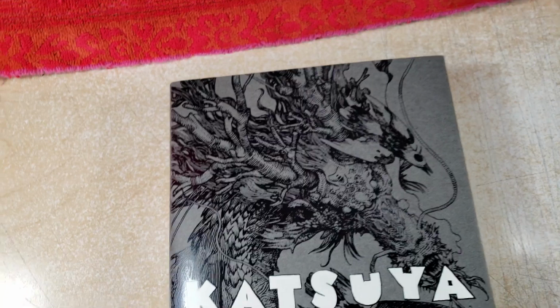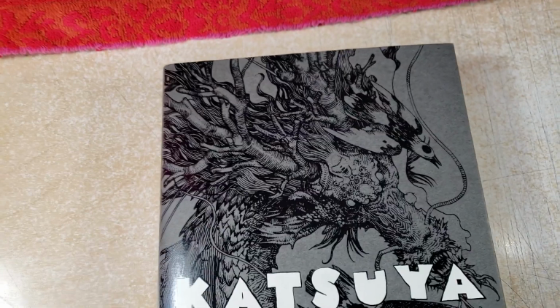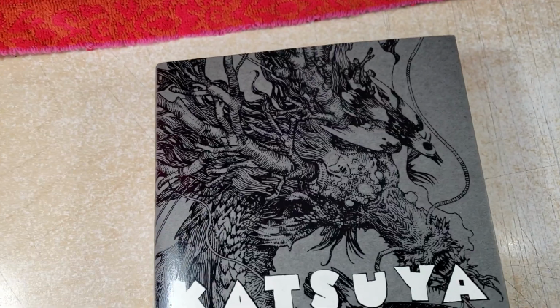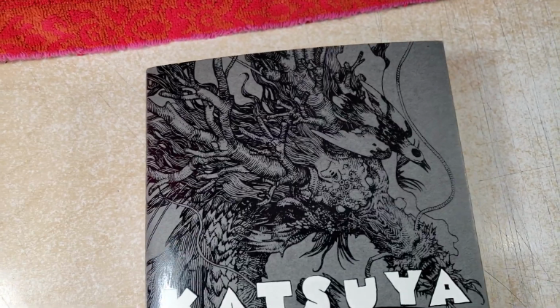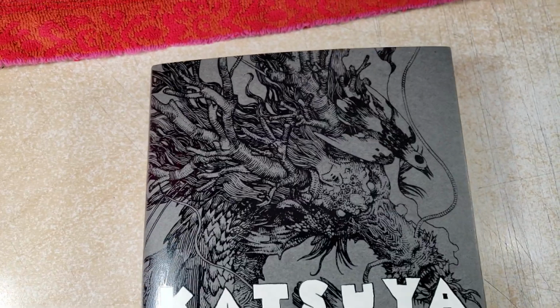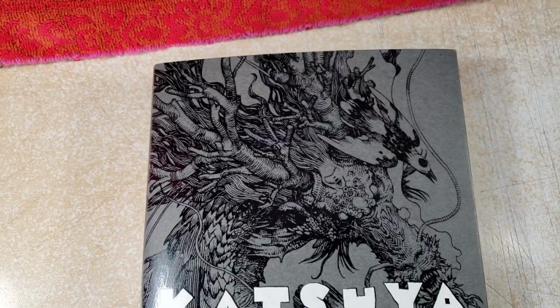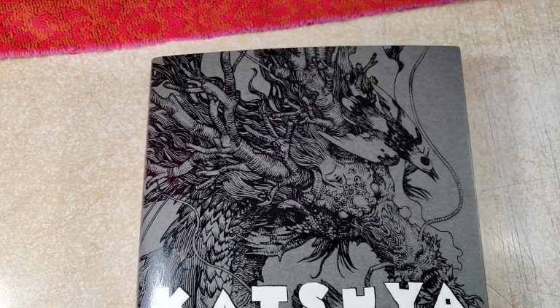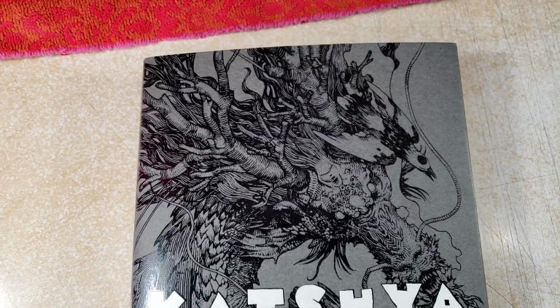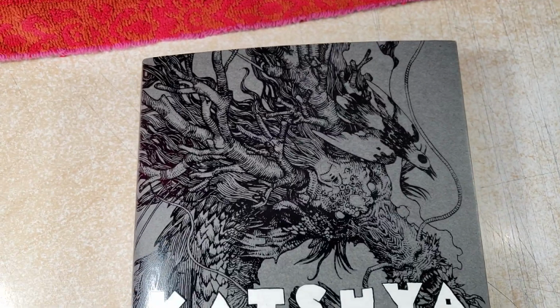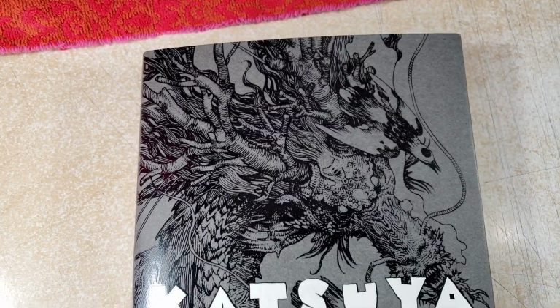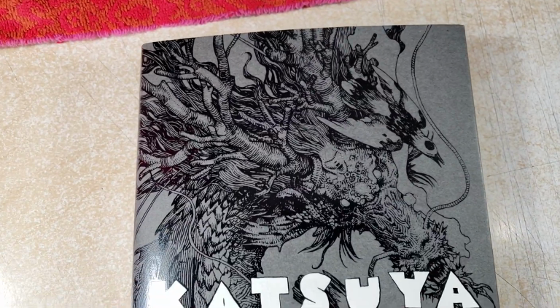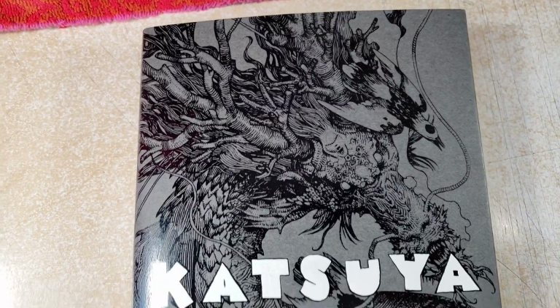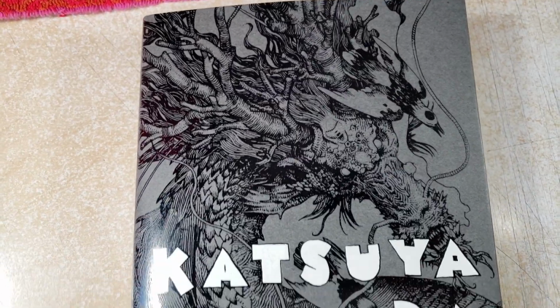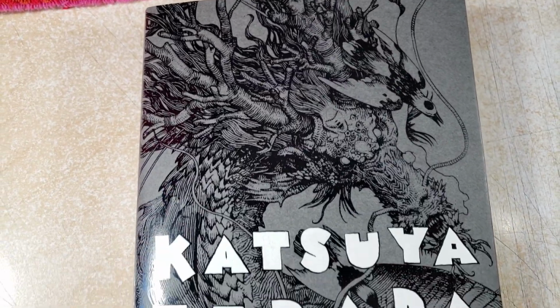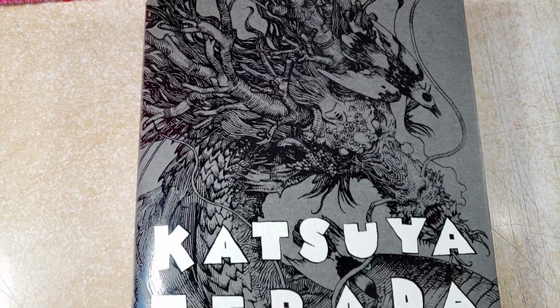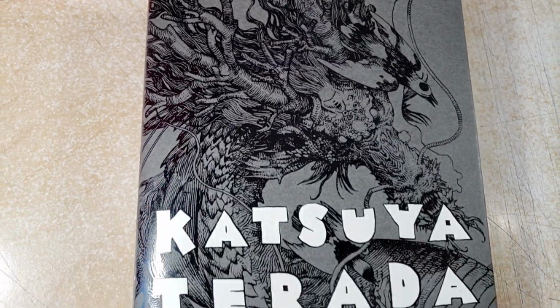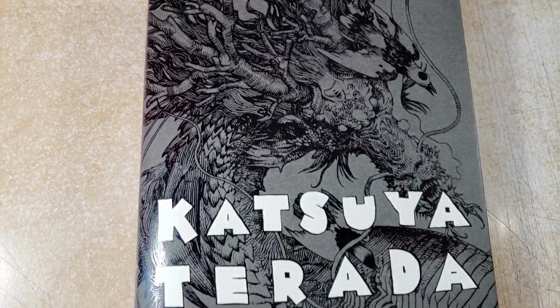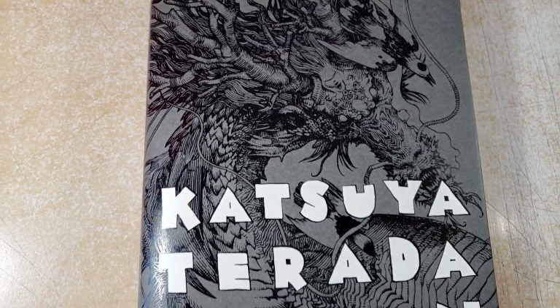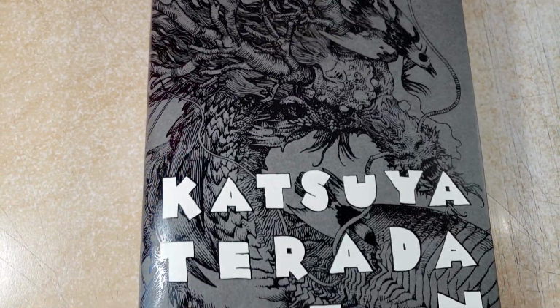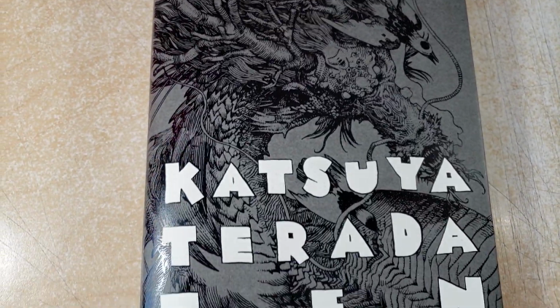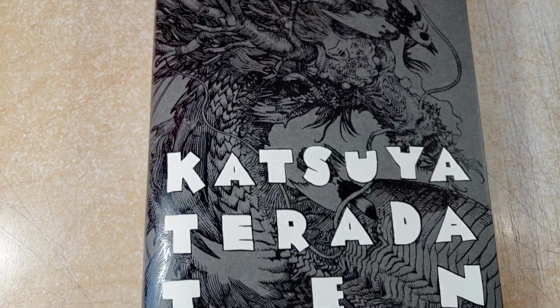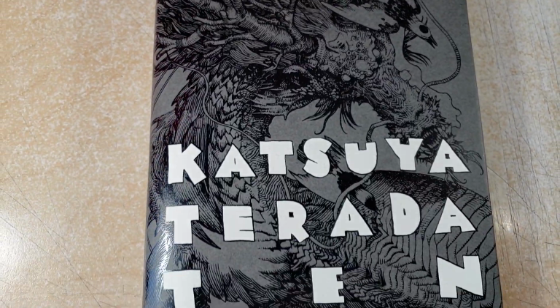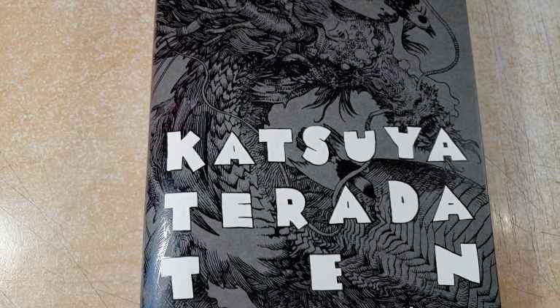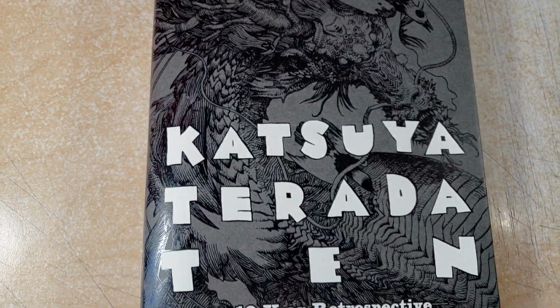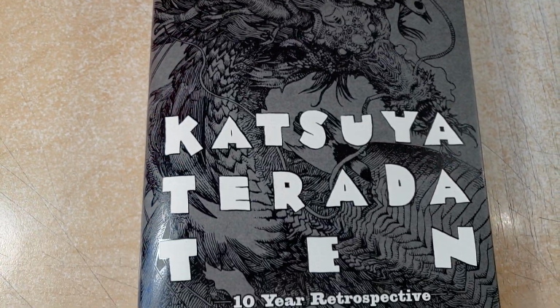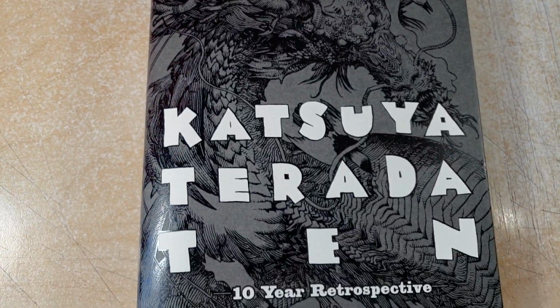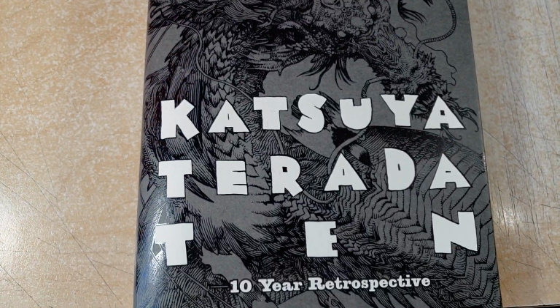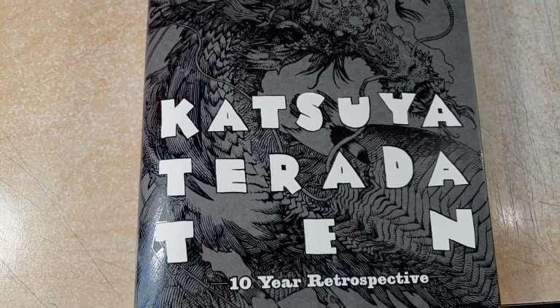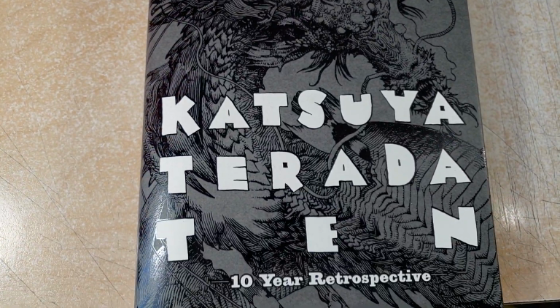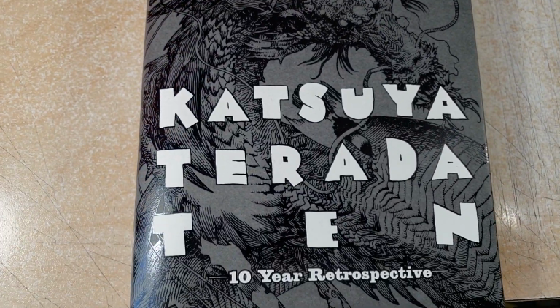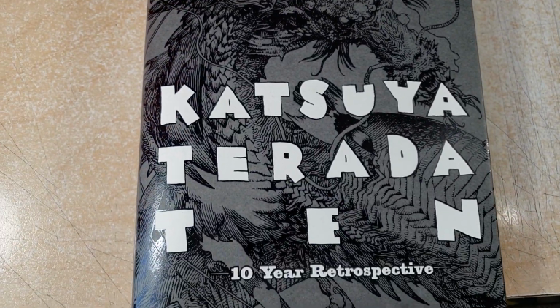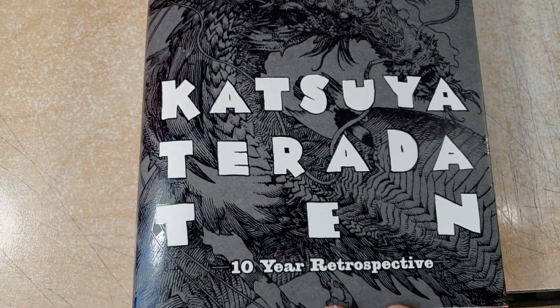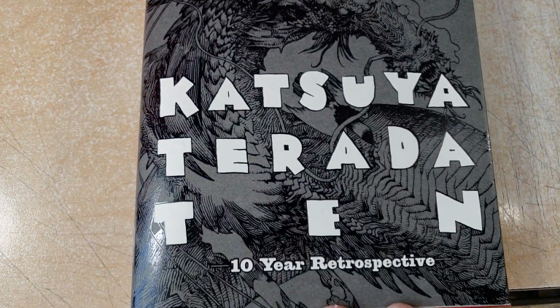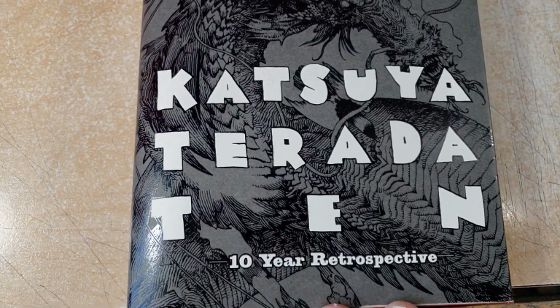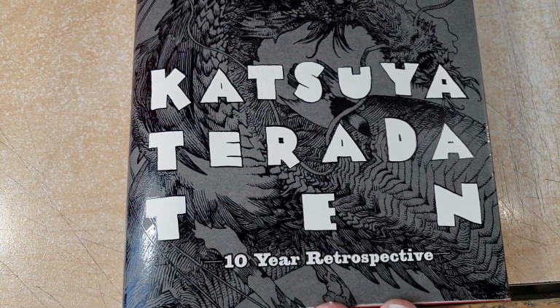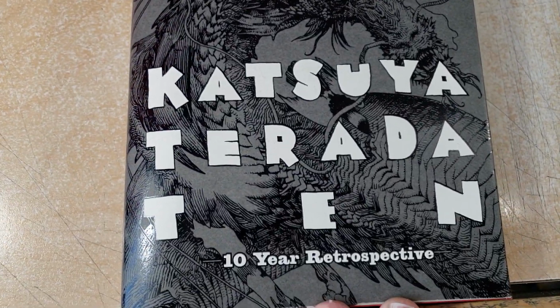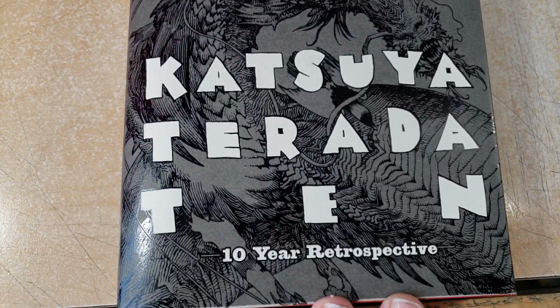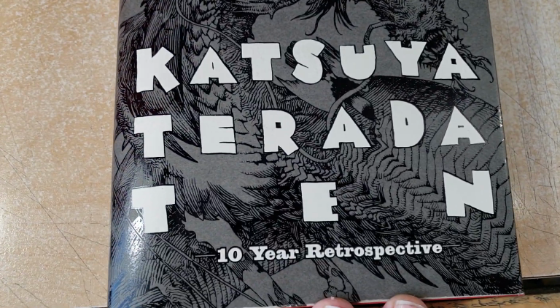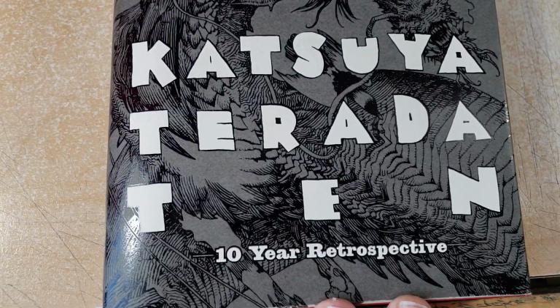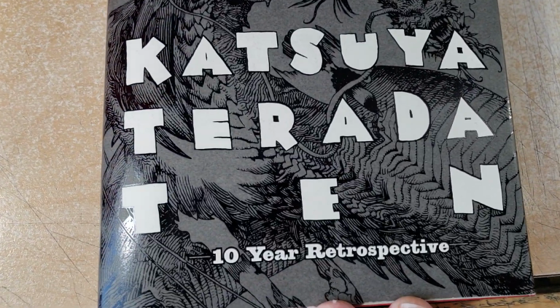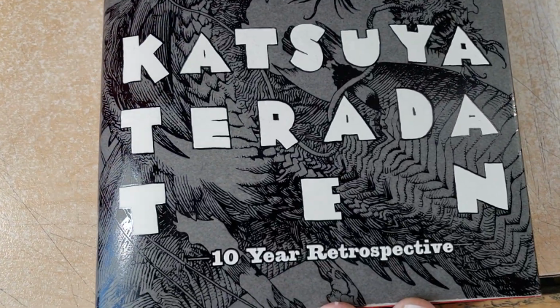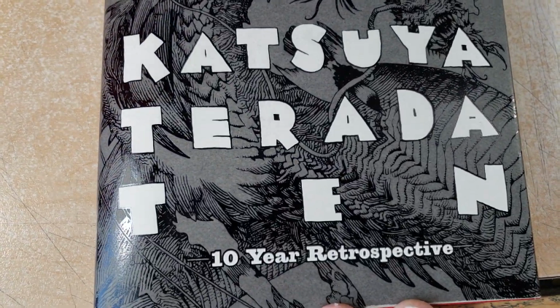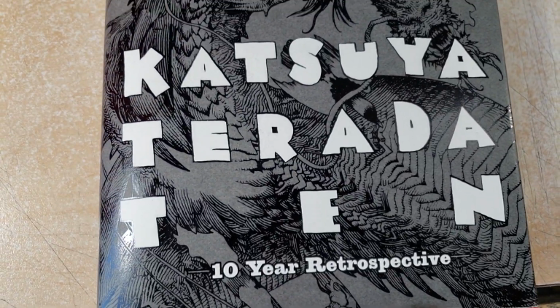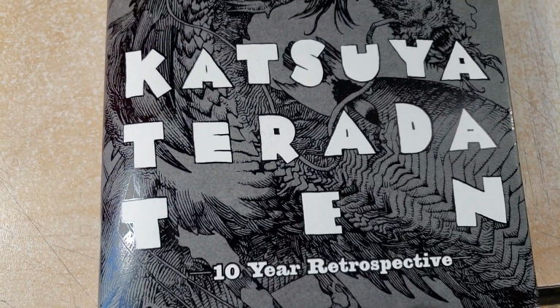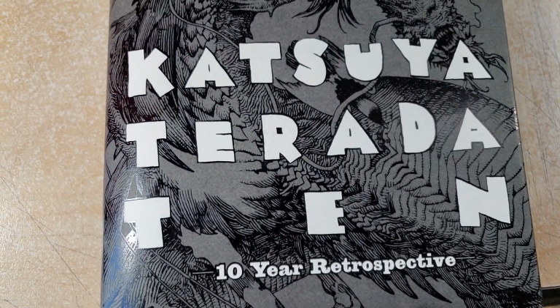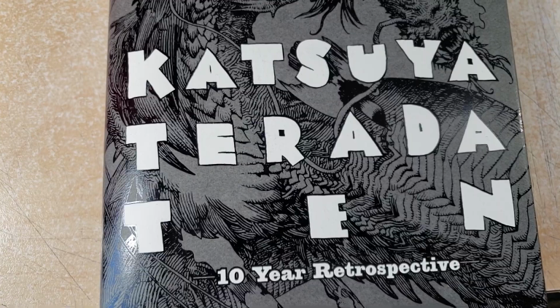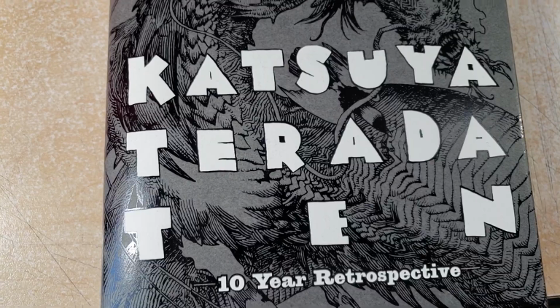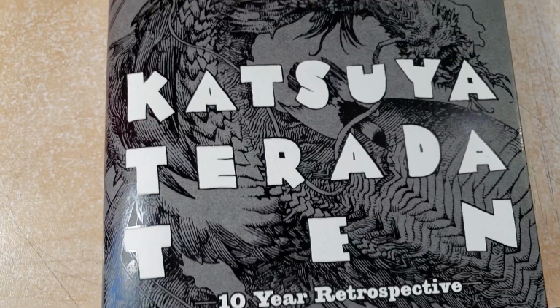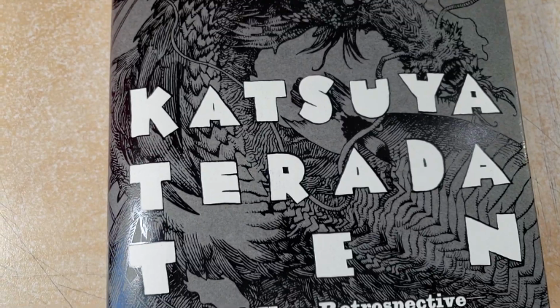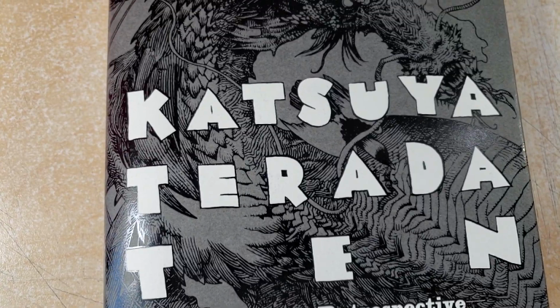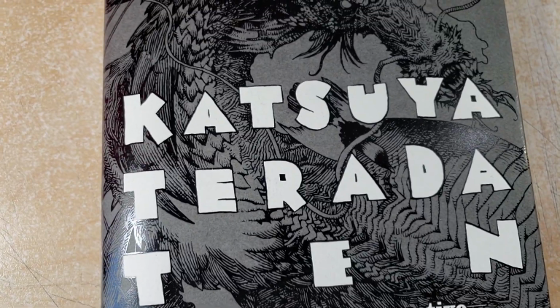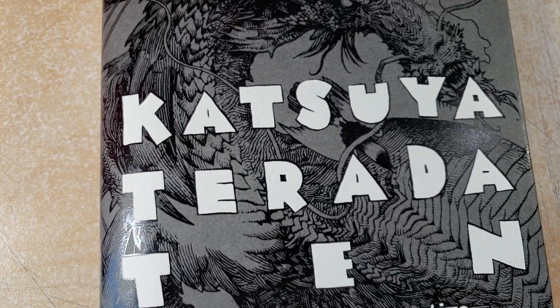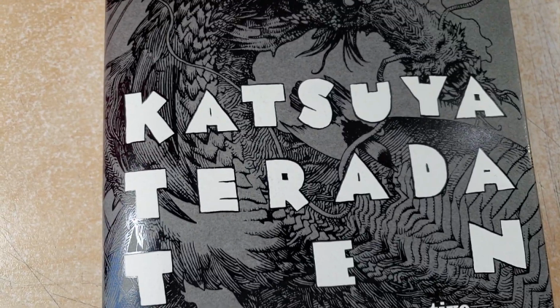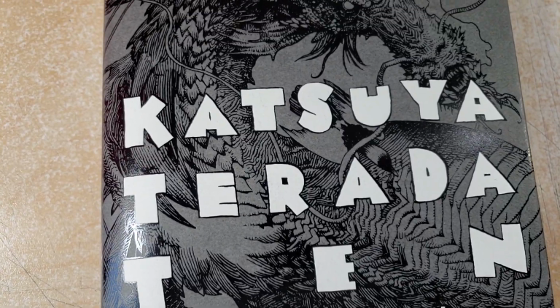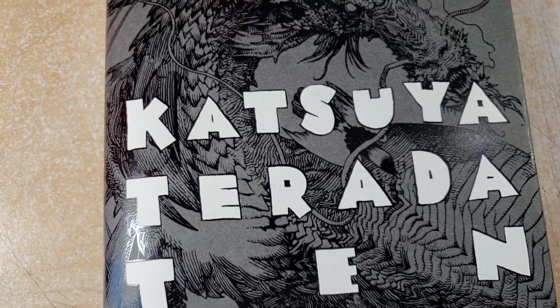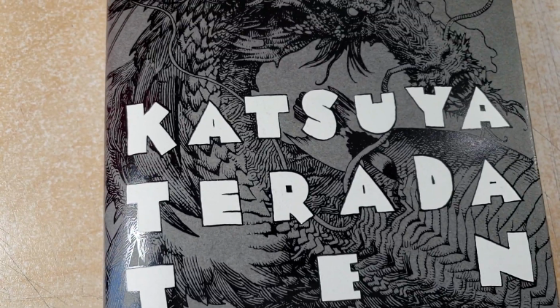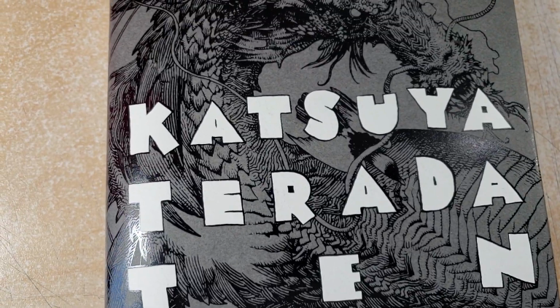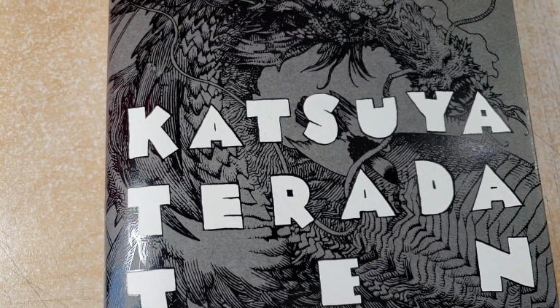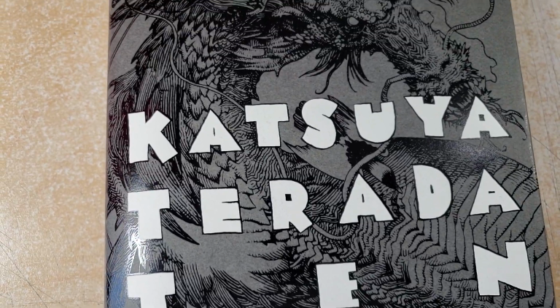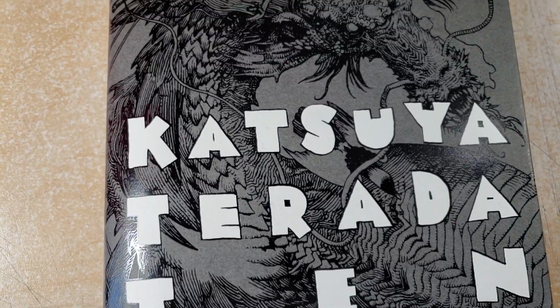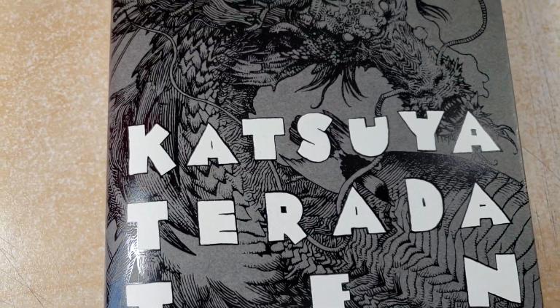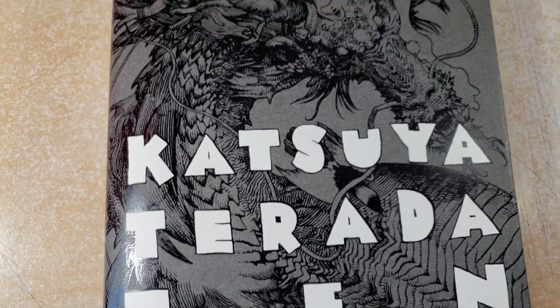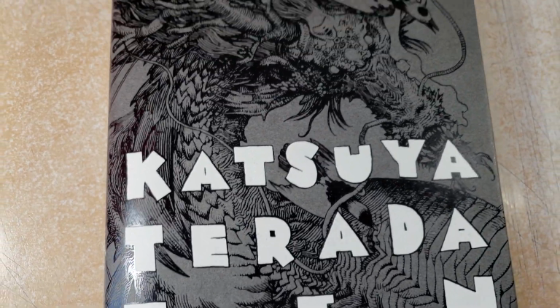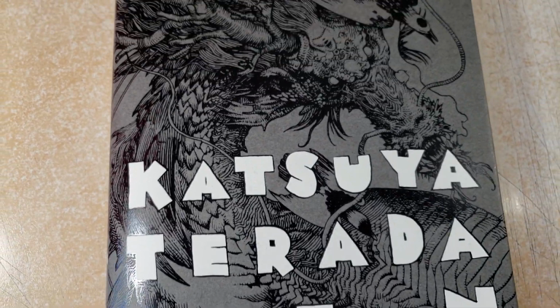Hey, how's it going everyone? It's Rich. Alright, welcome to Open That Book Rich. This is going to be tricky today.